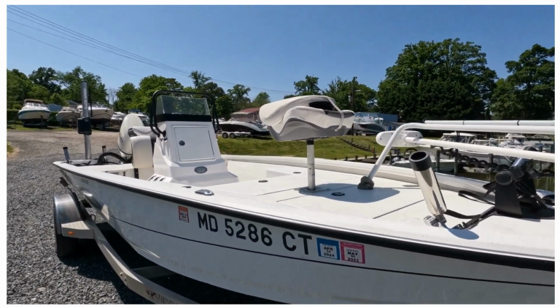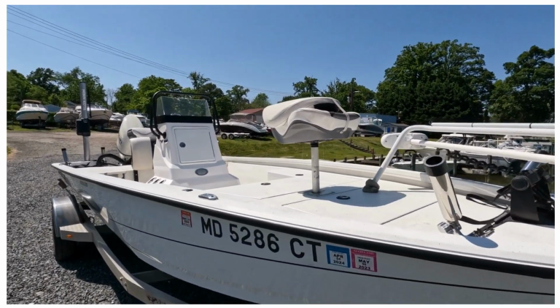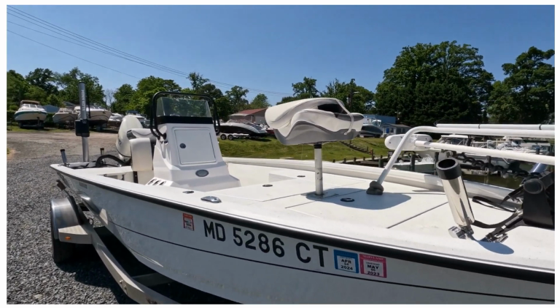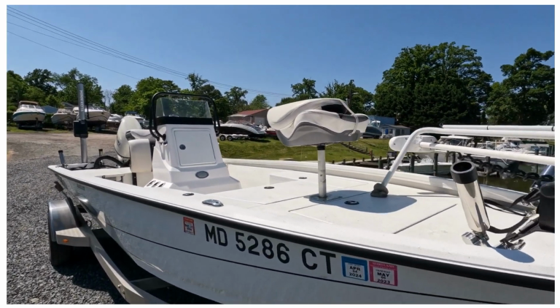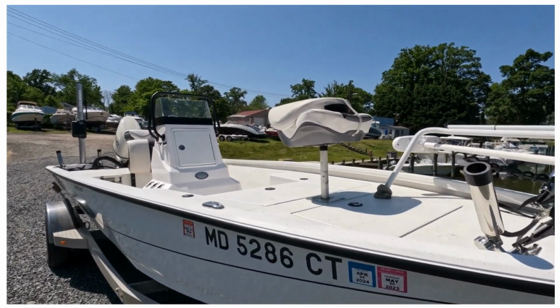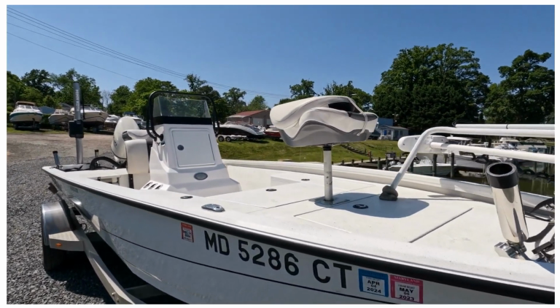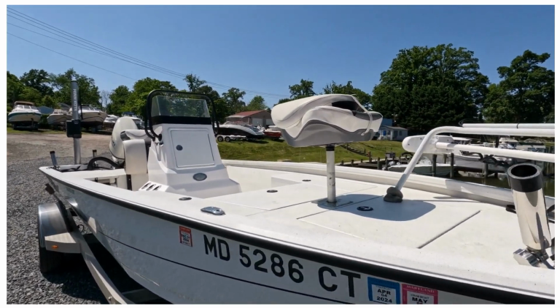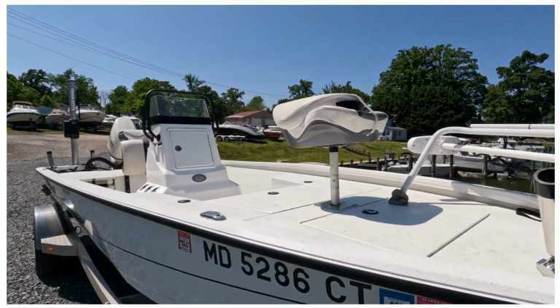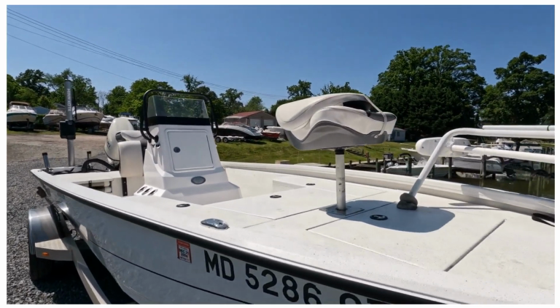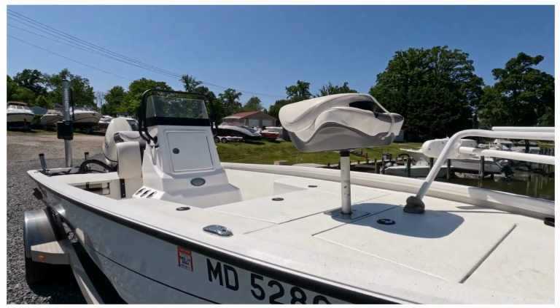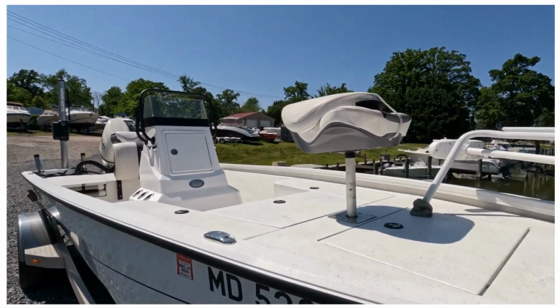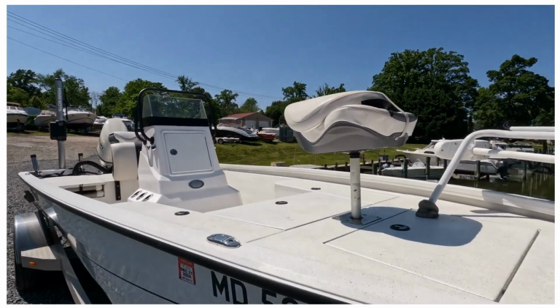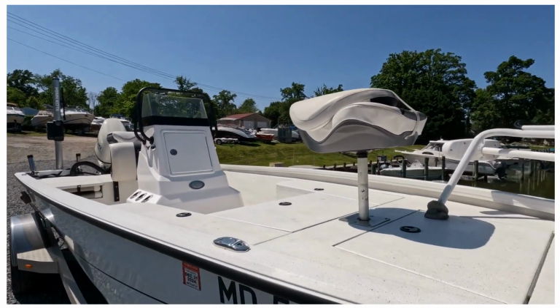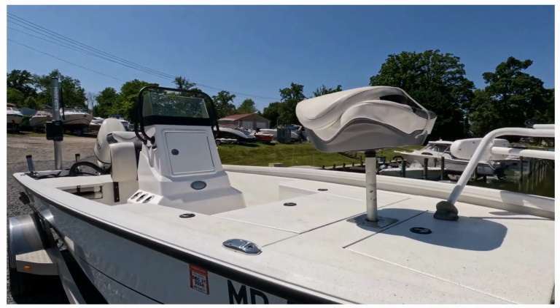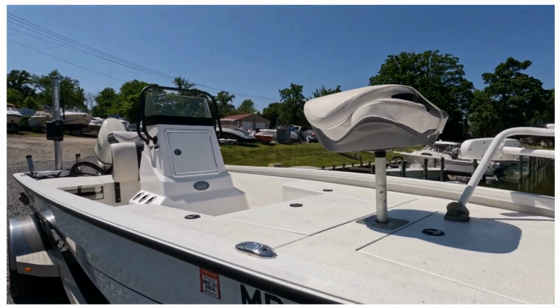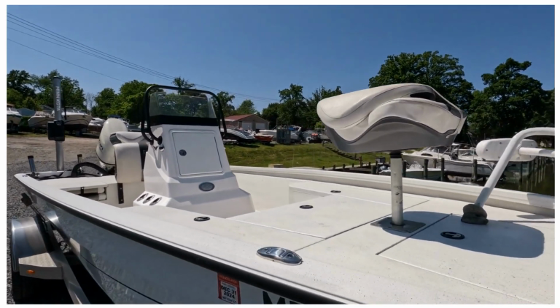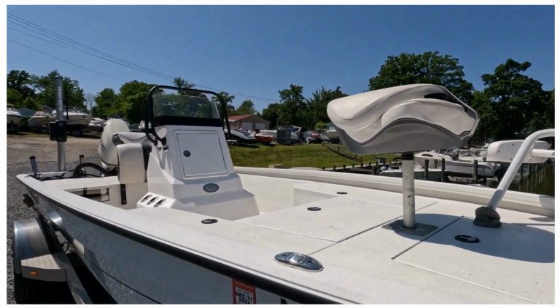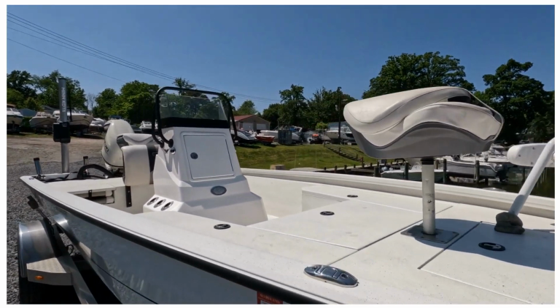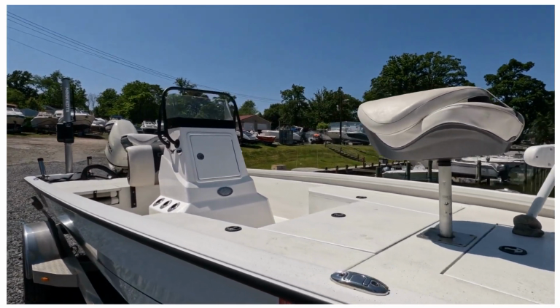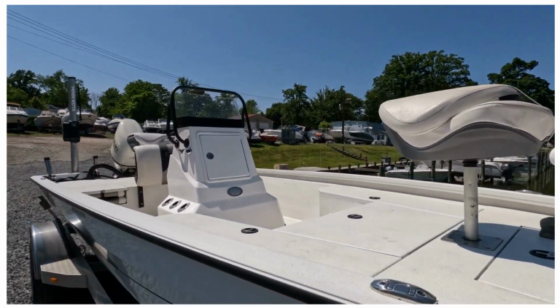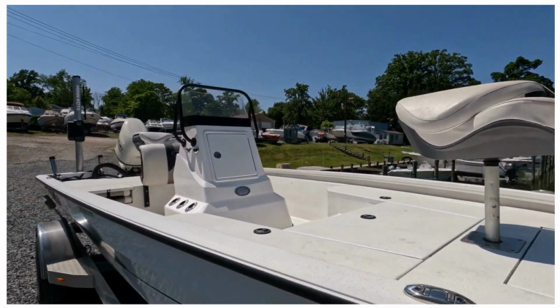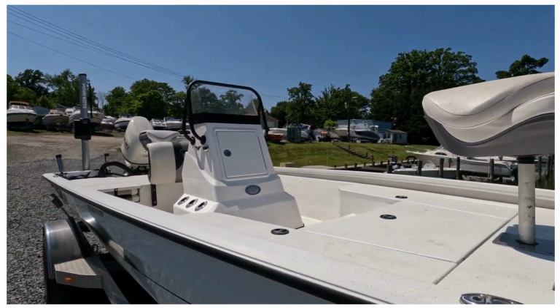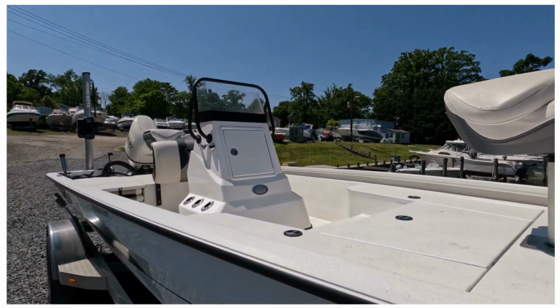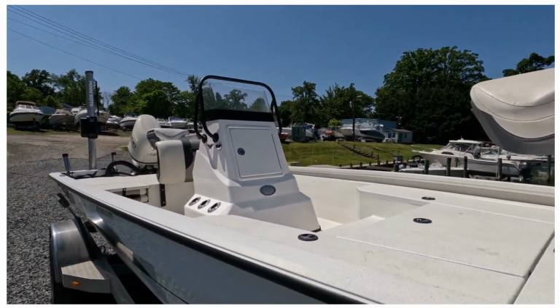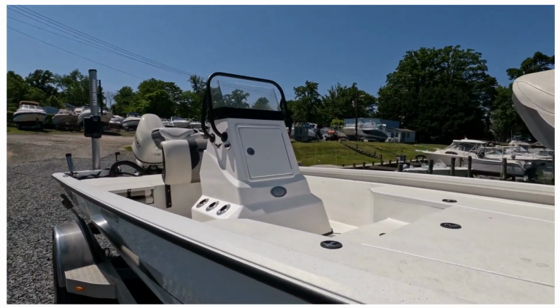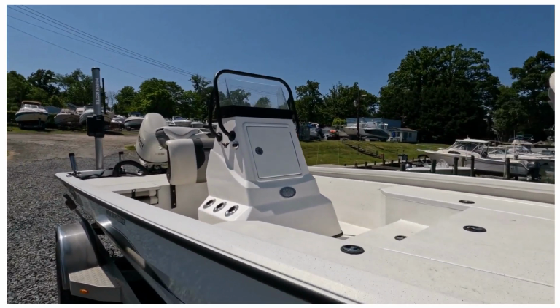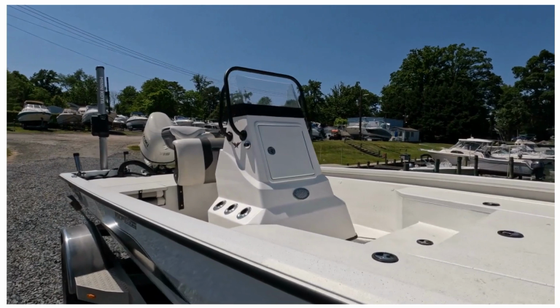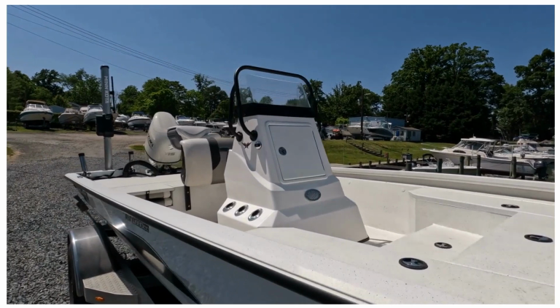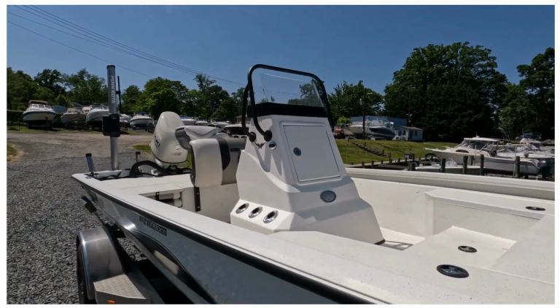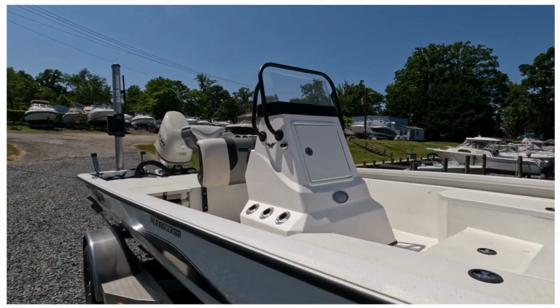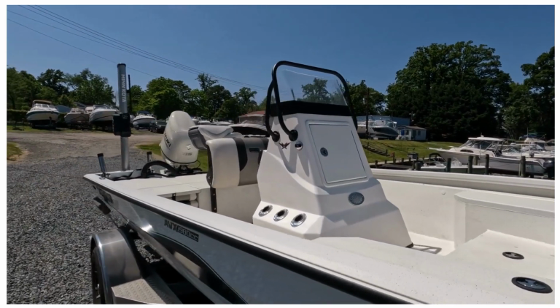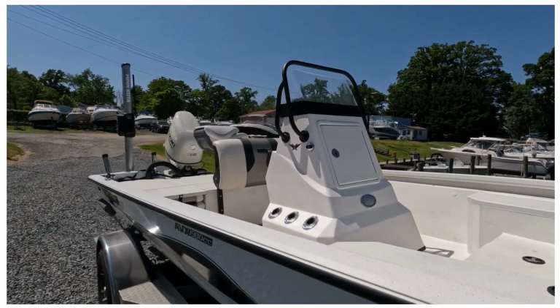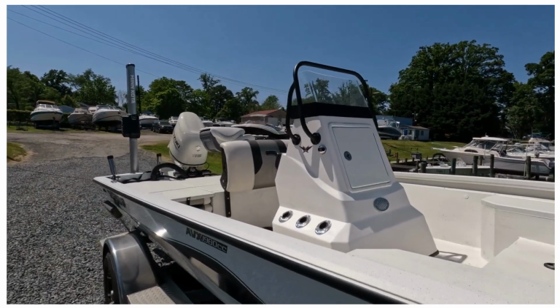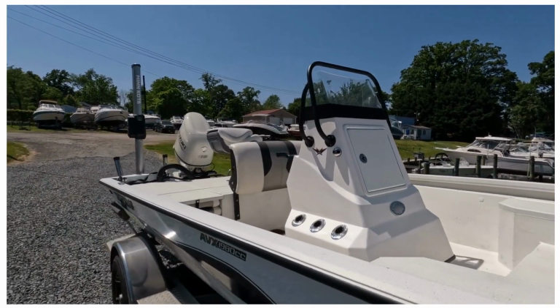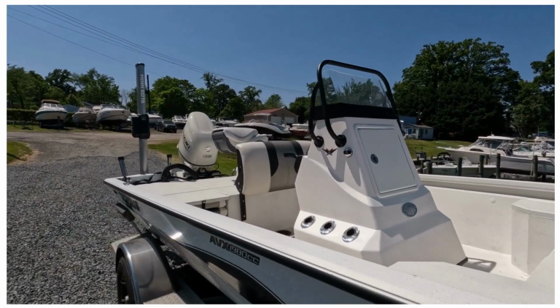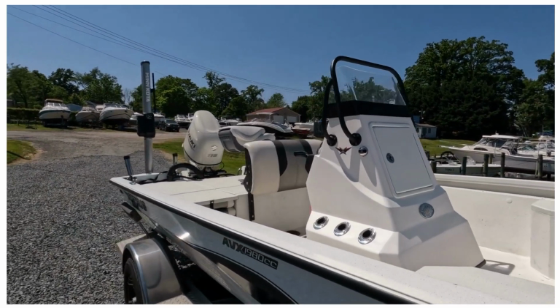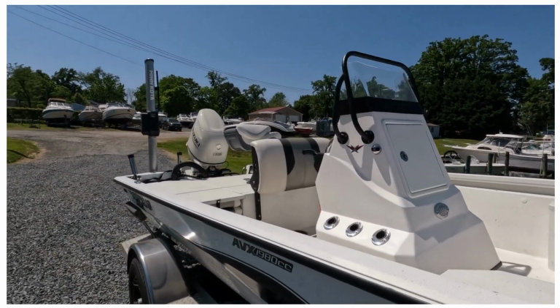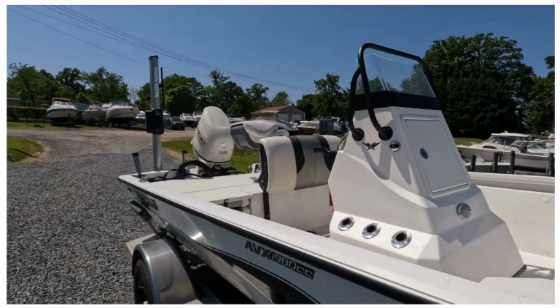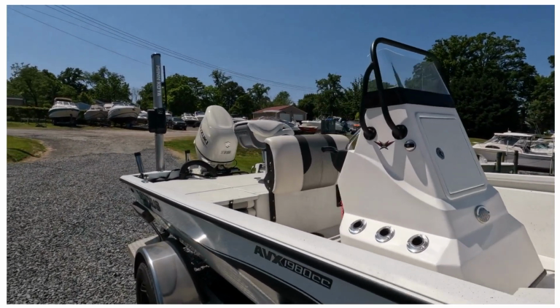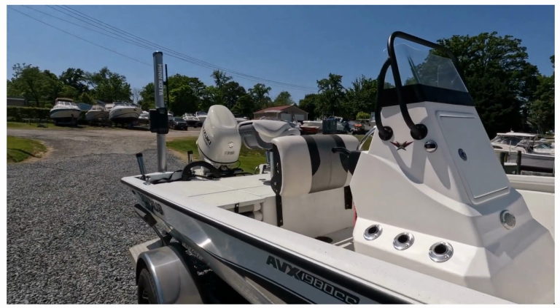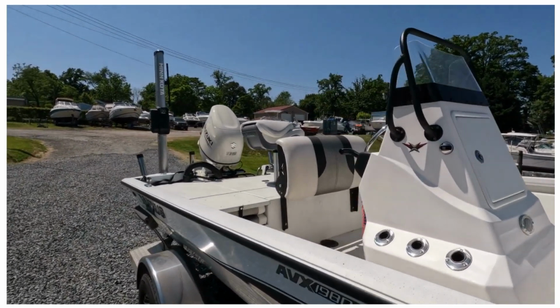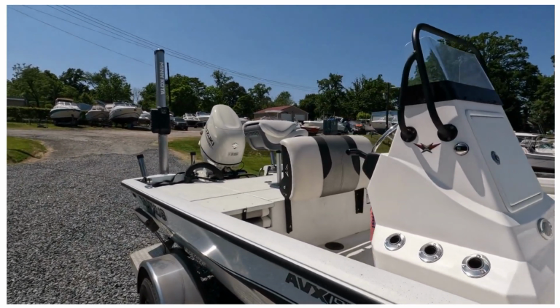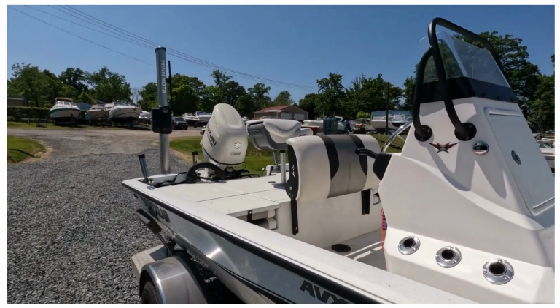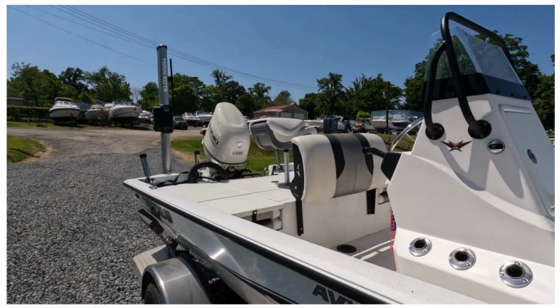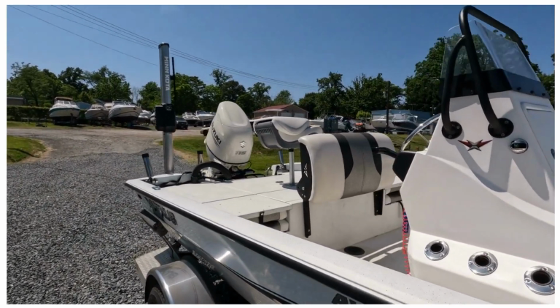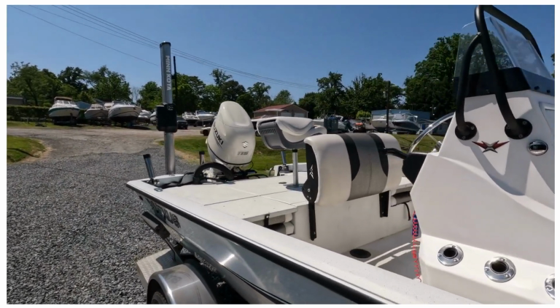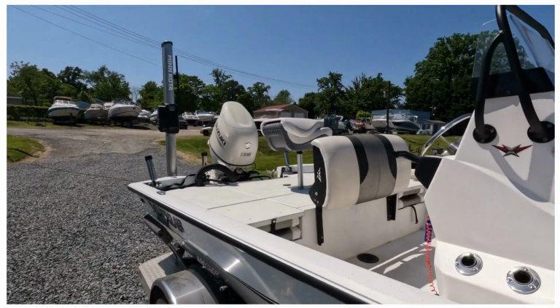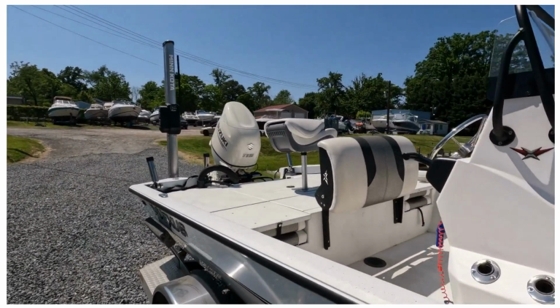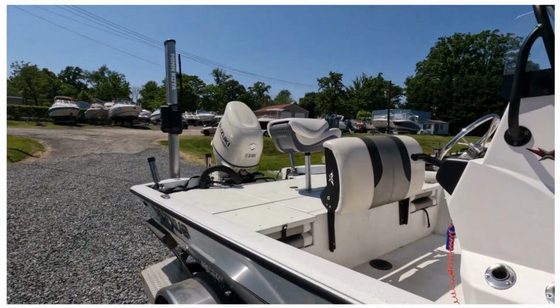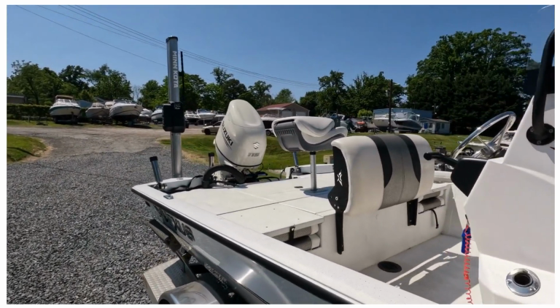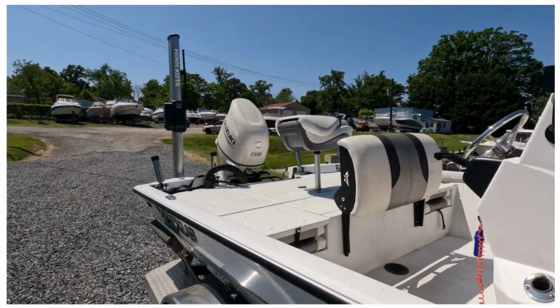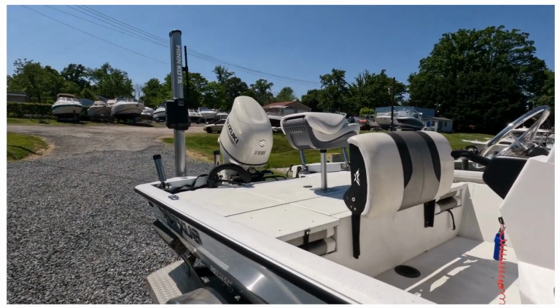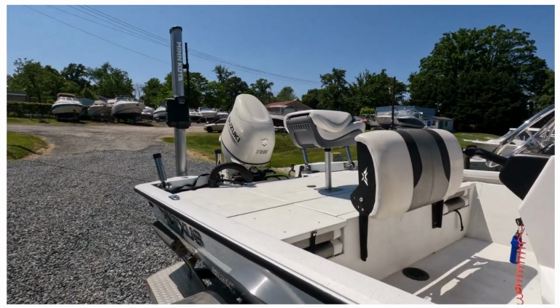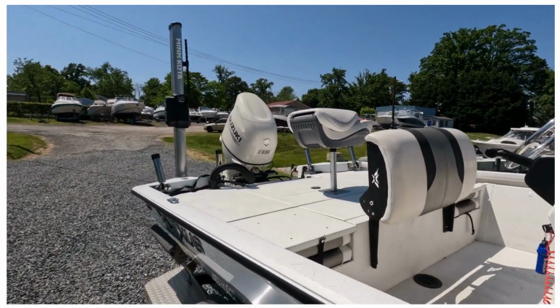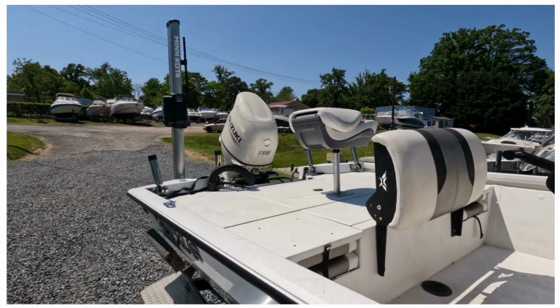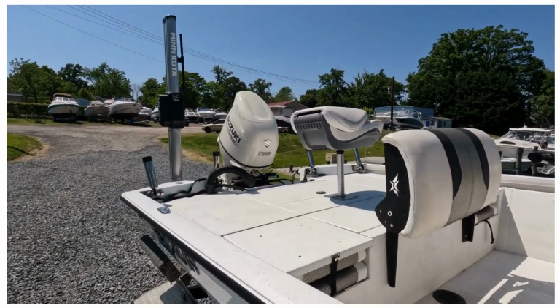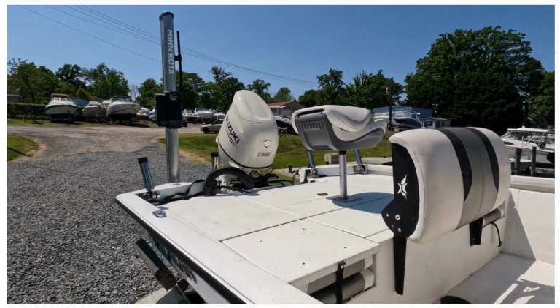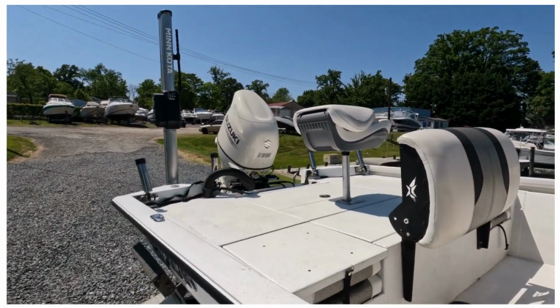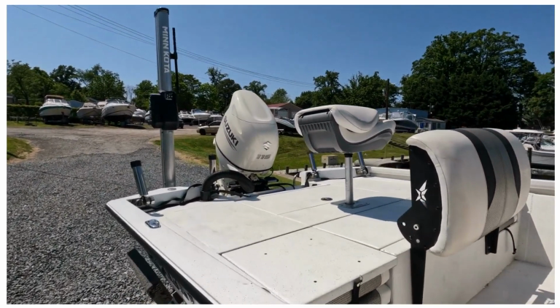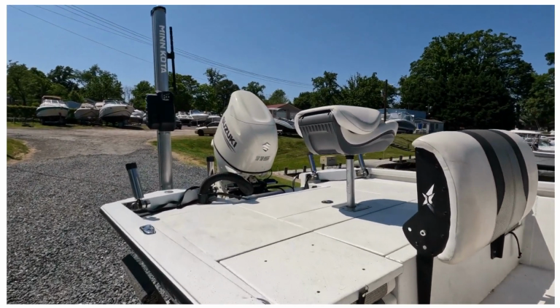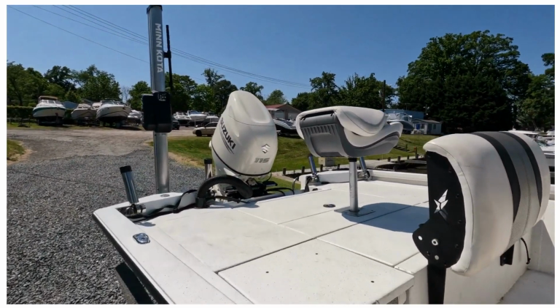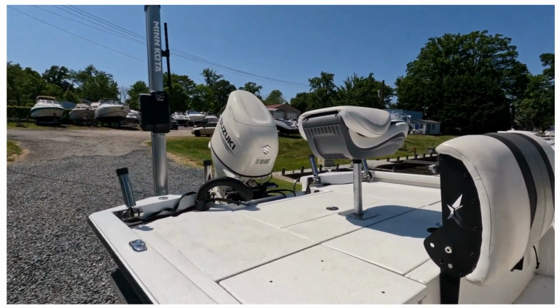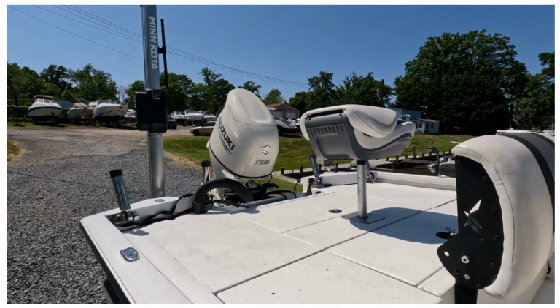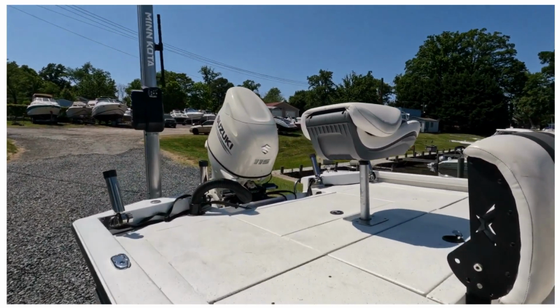There's a Minn Kota trolling motor on board. You have a forward seat, a seat in the back, and multiple live wells on the boat.